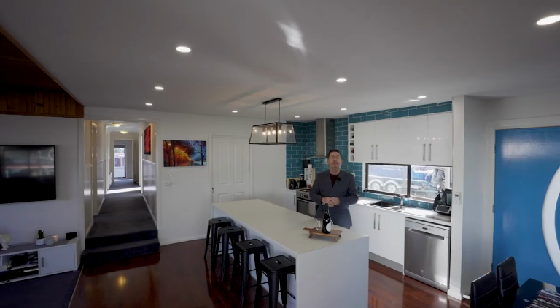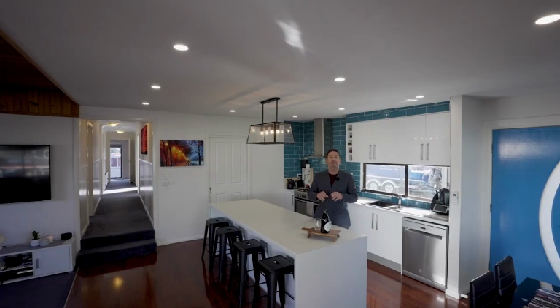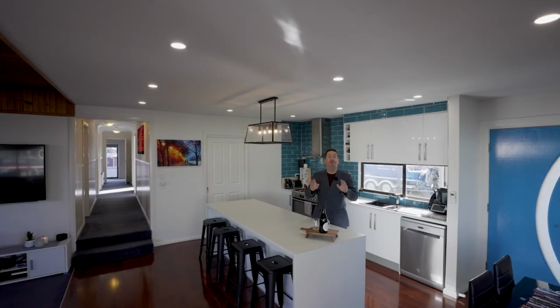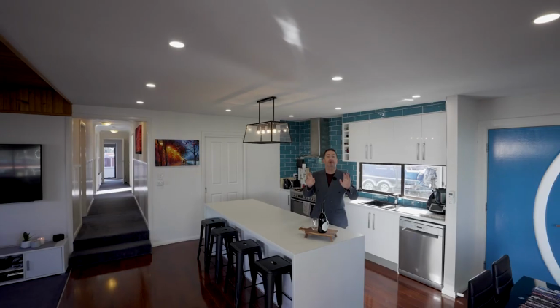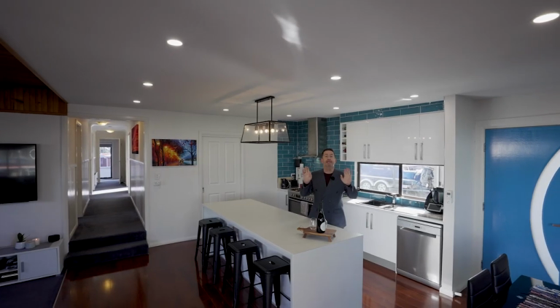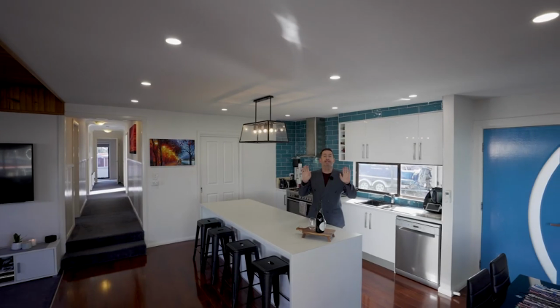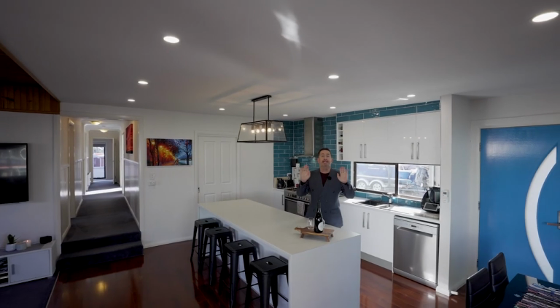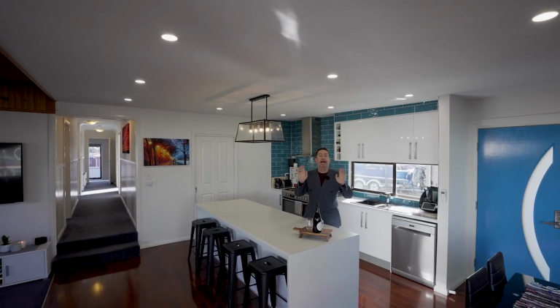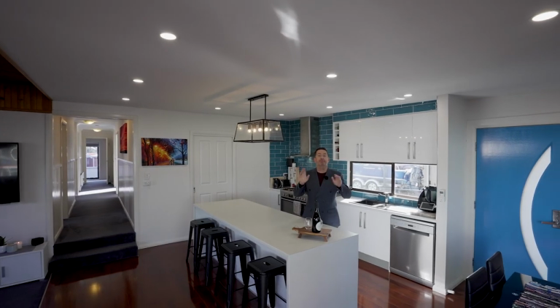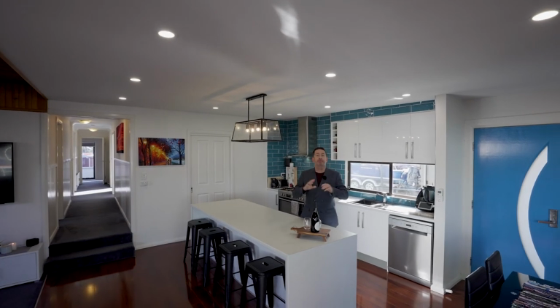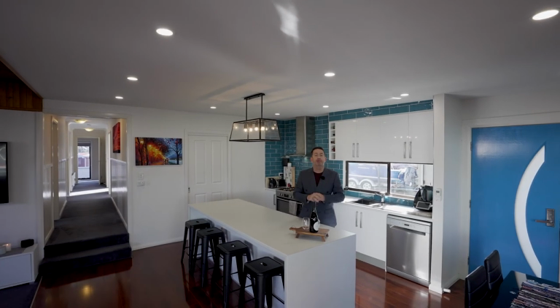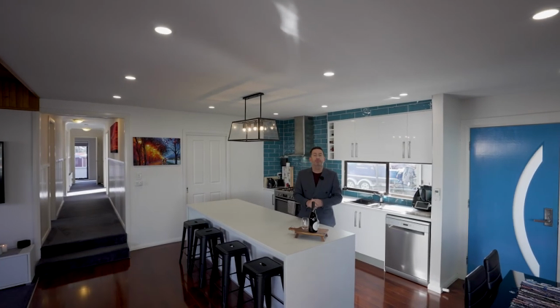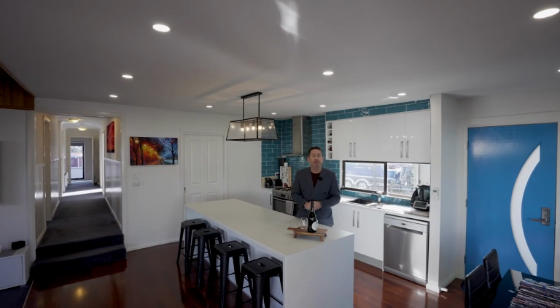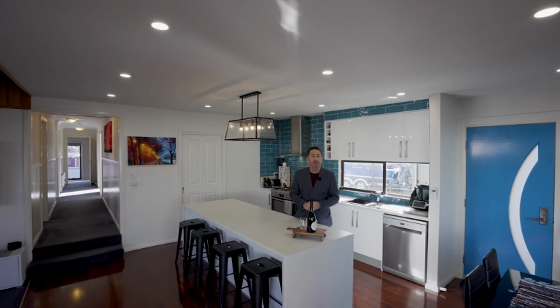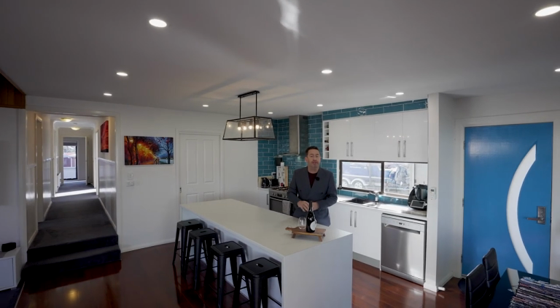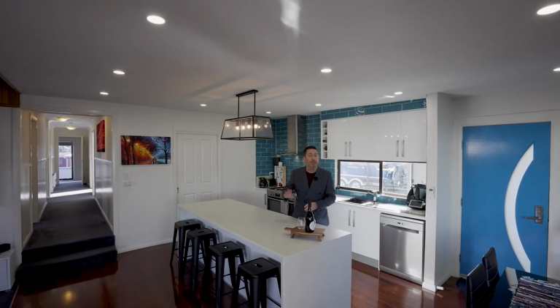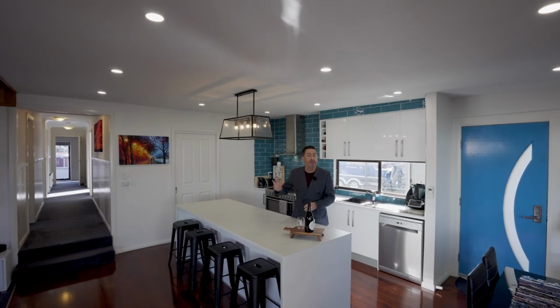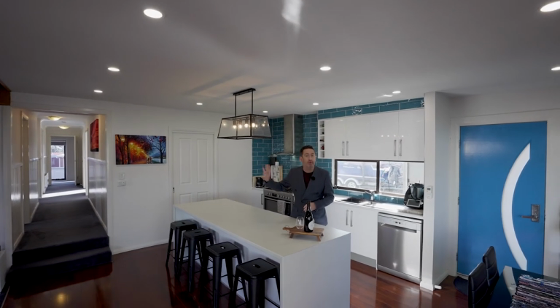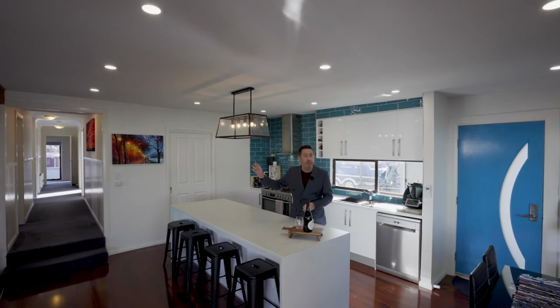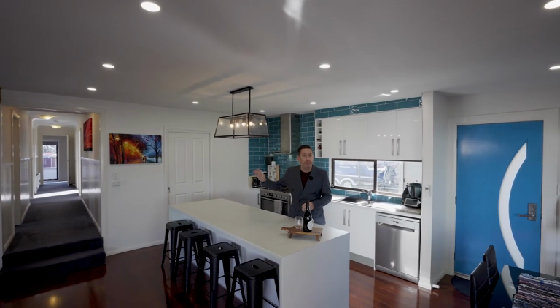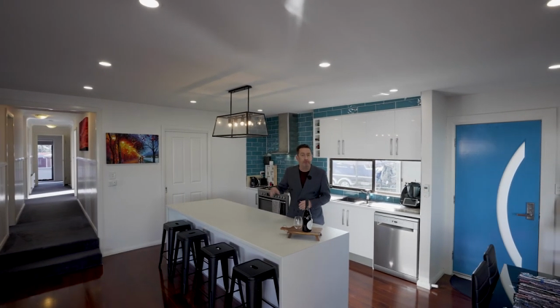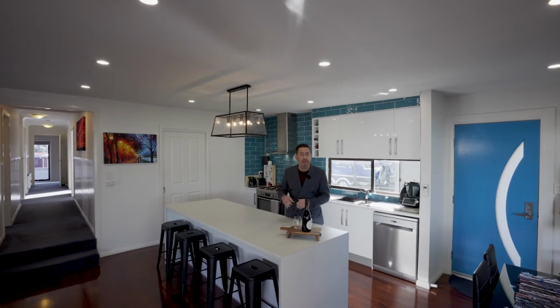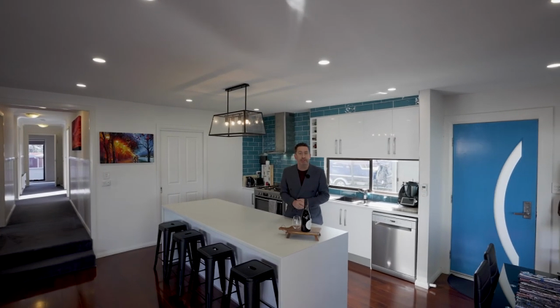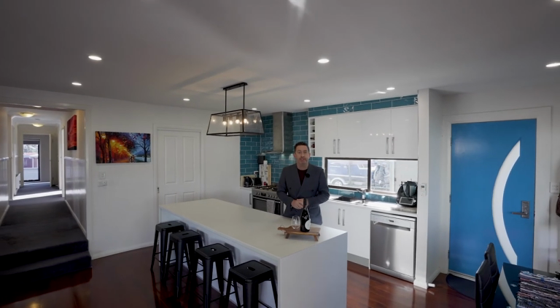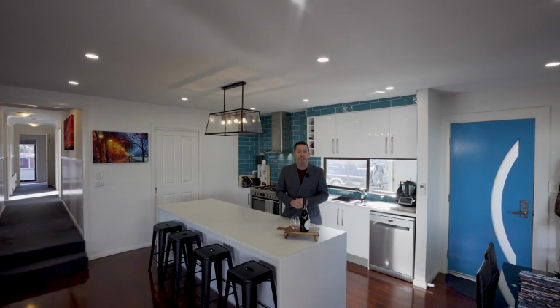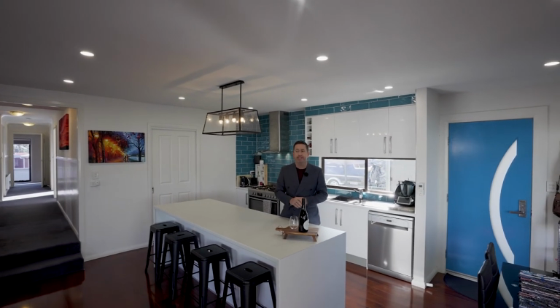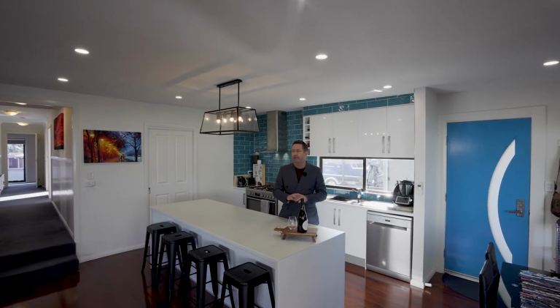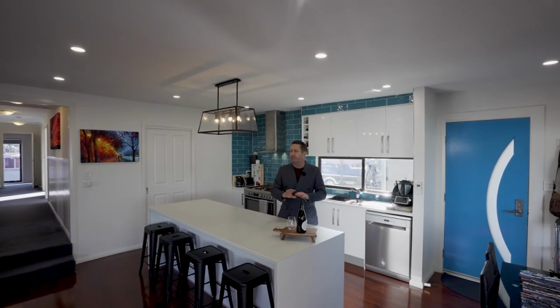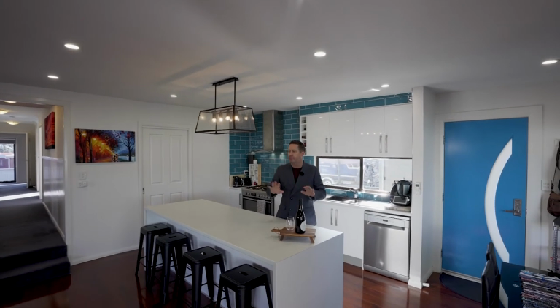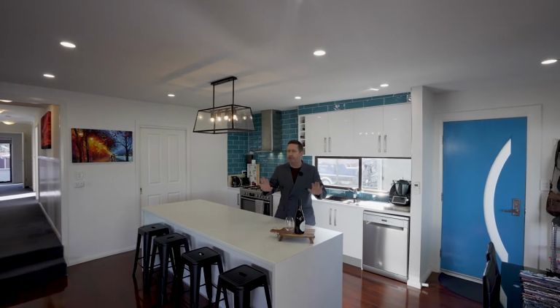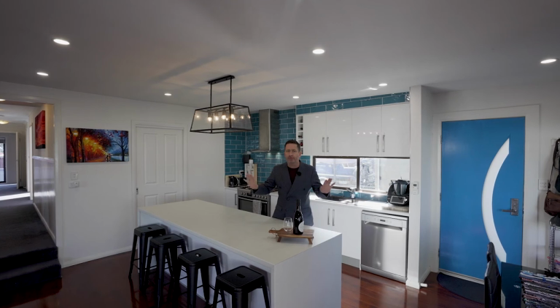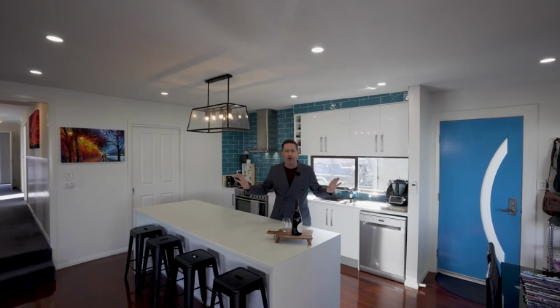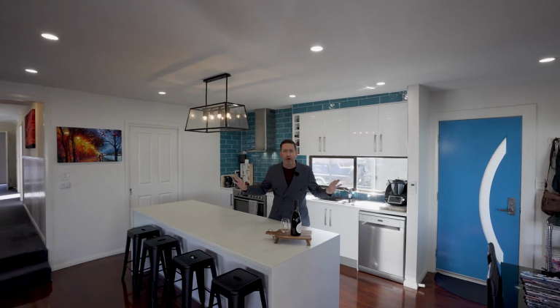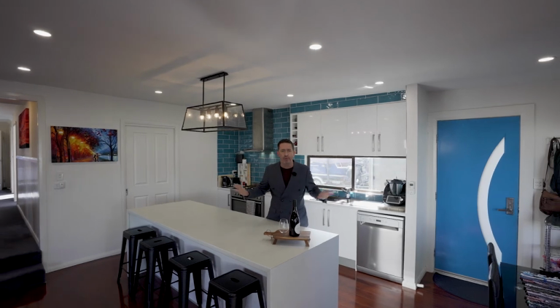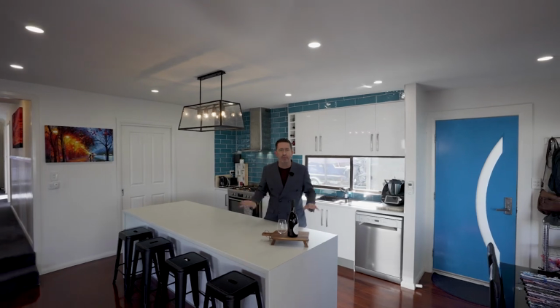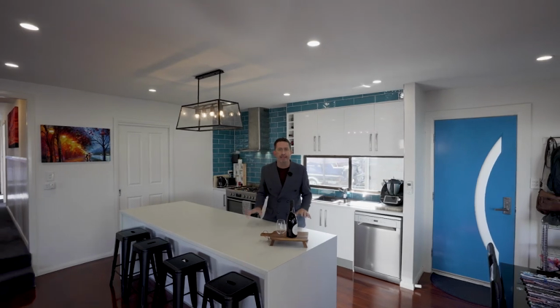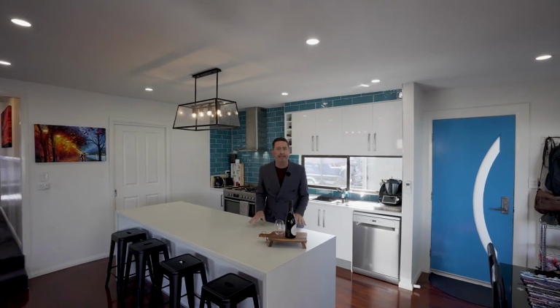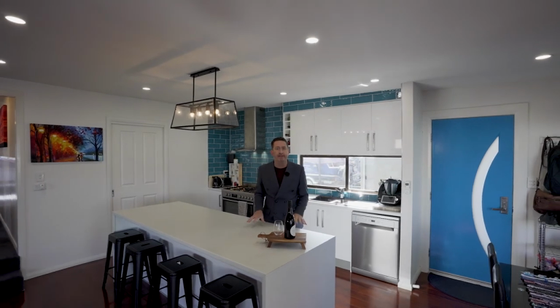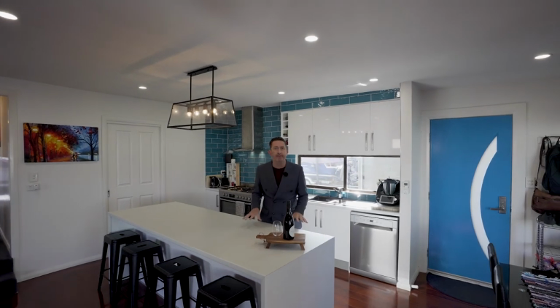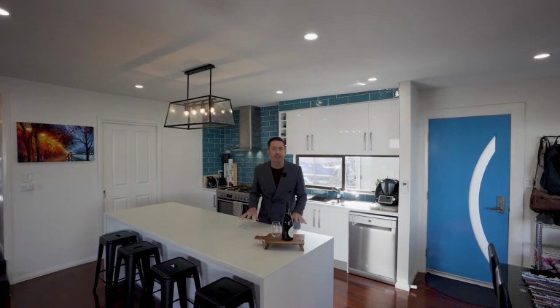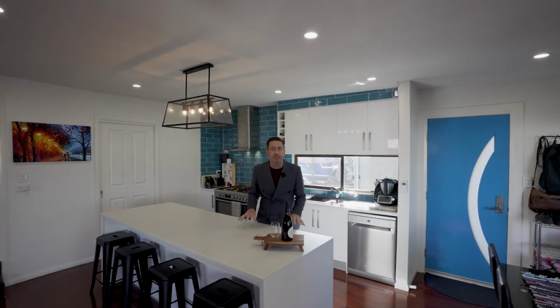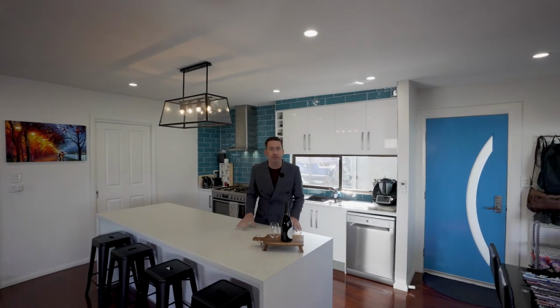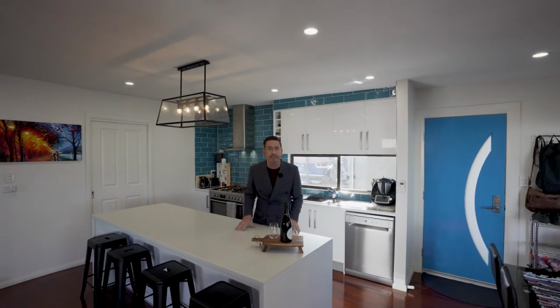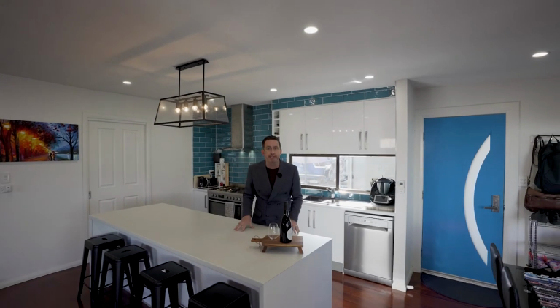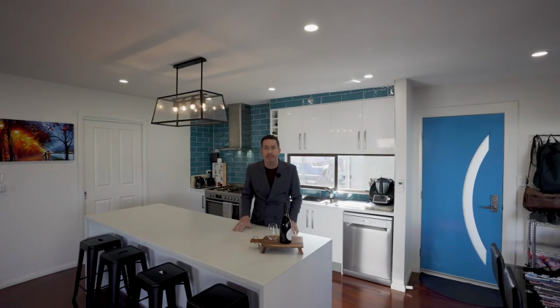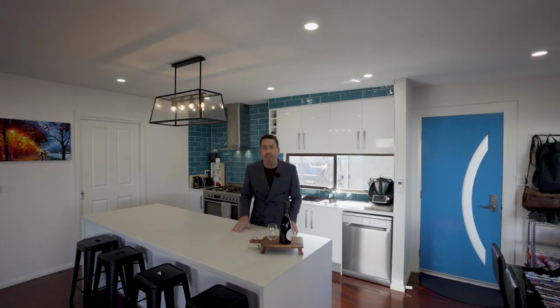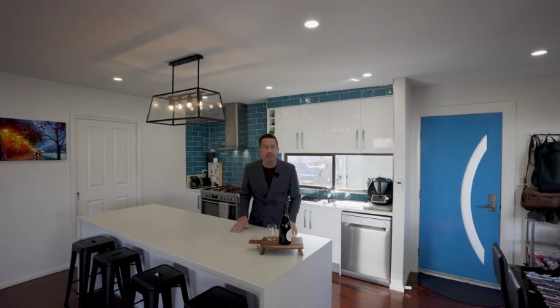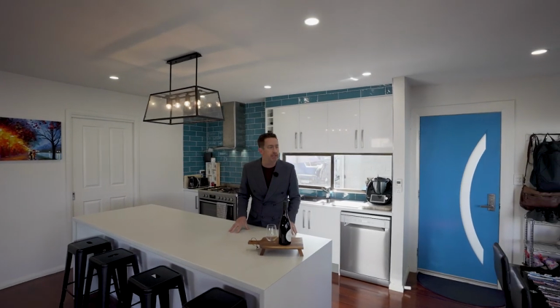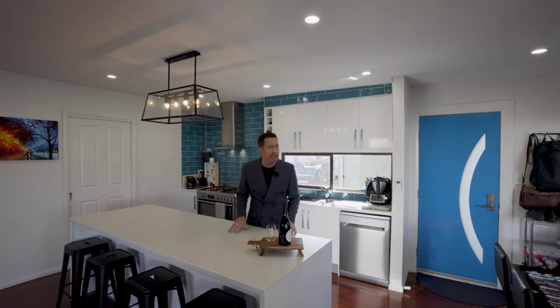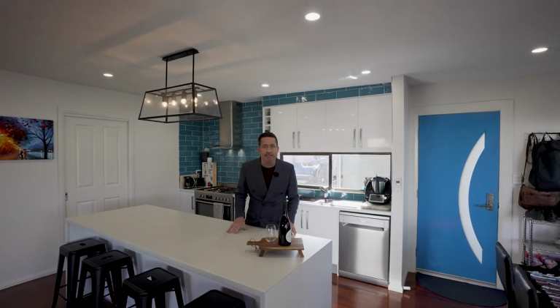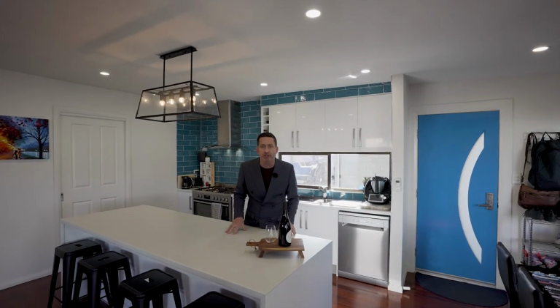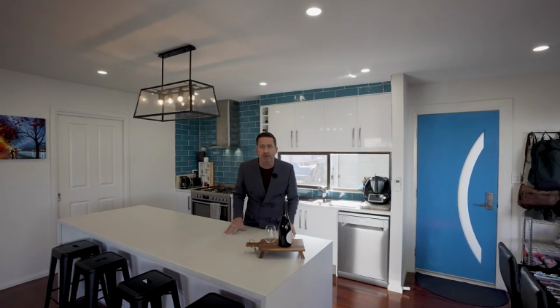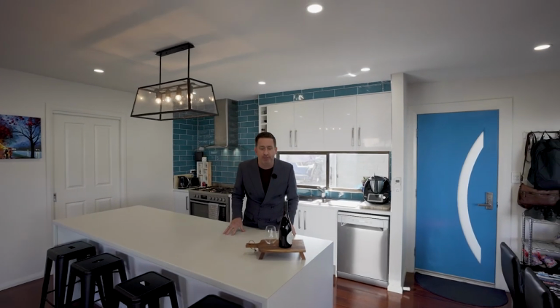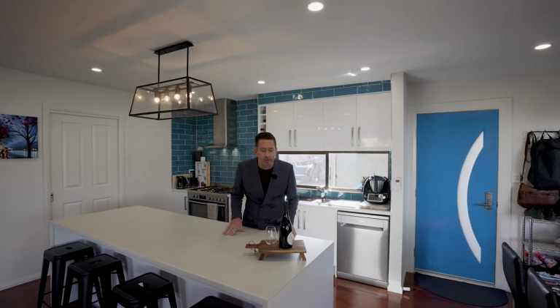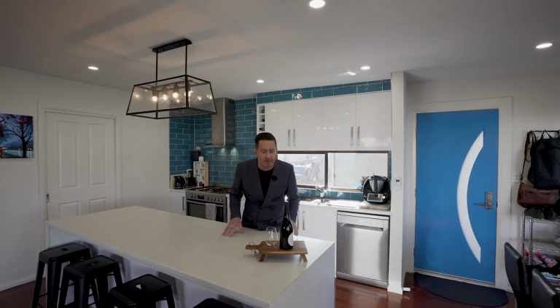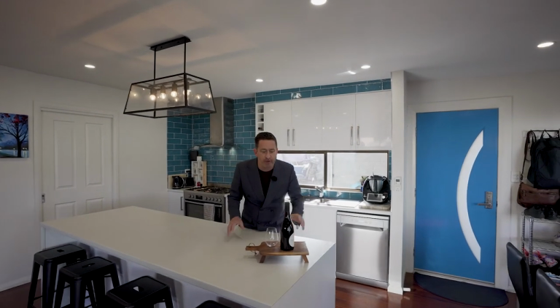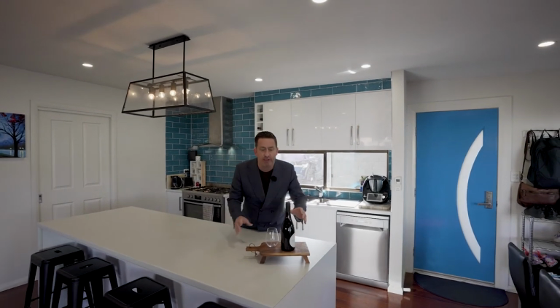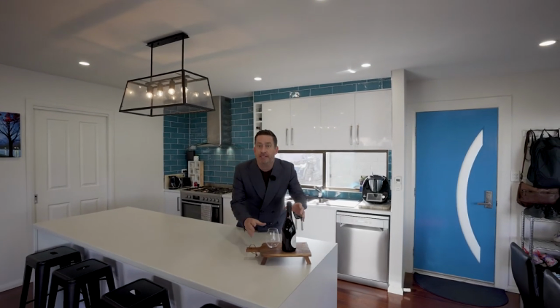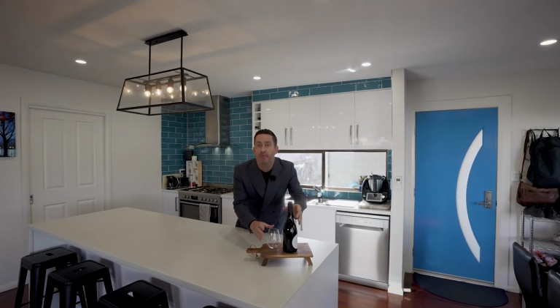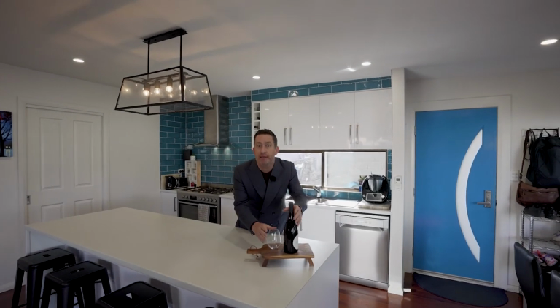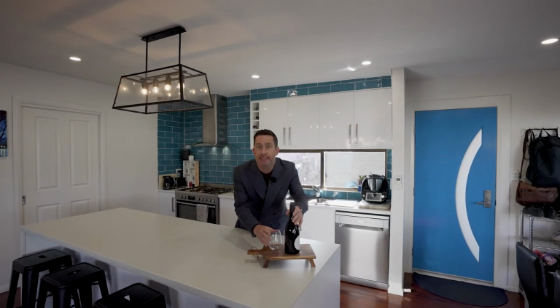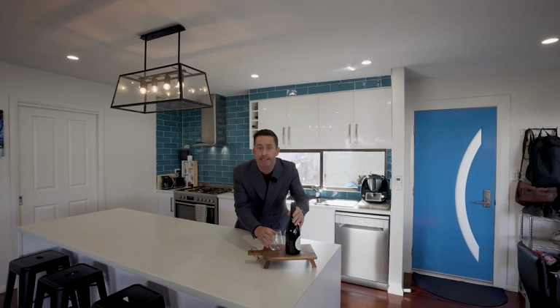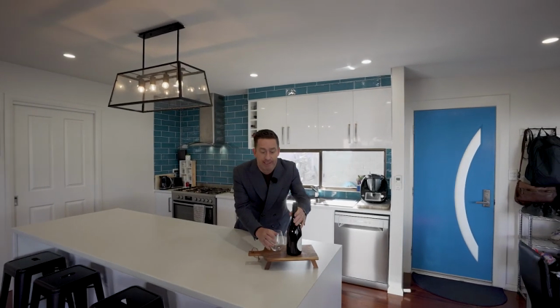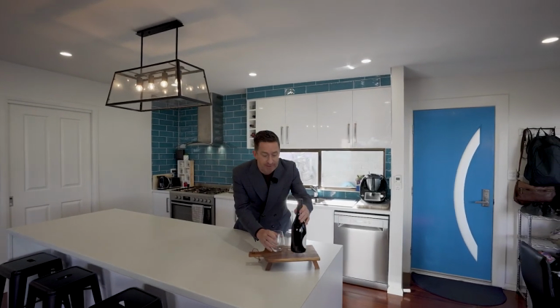This really is an absolute beauty. Four bedrooms, as I said, beautiful open plan living. Just look at this kitchen. It's got to be 12 o'clock somewhere, doesn't it?